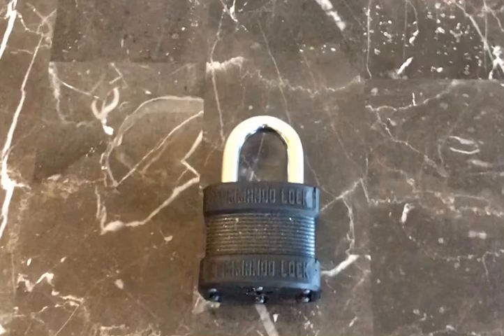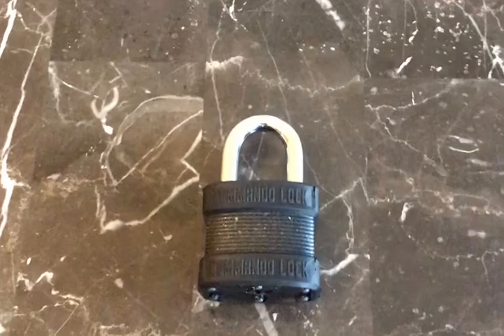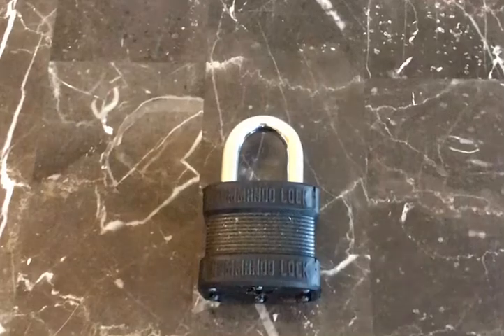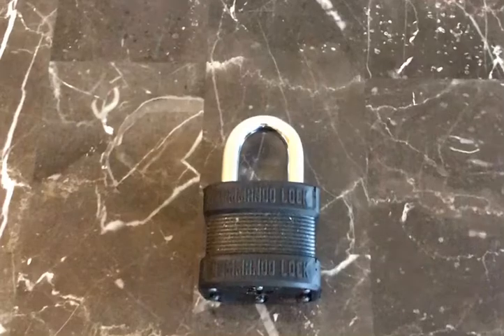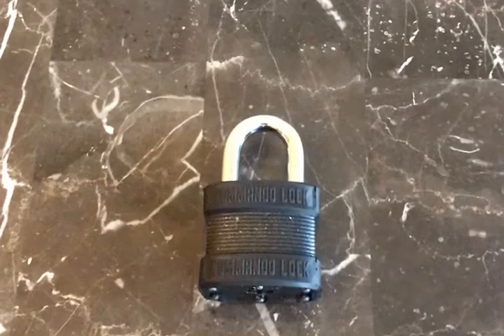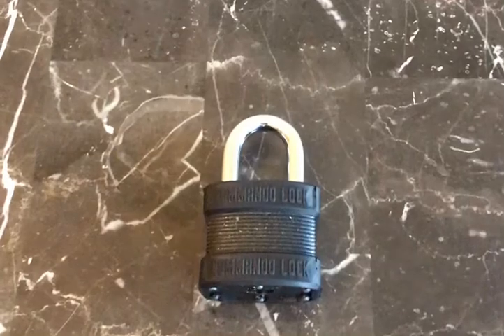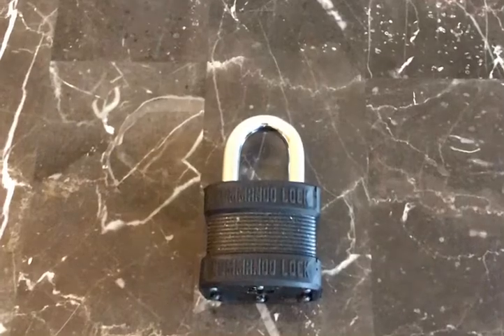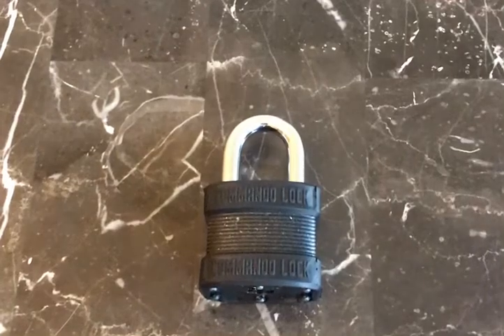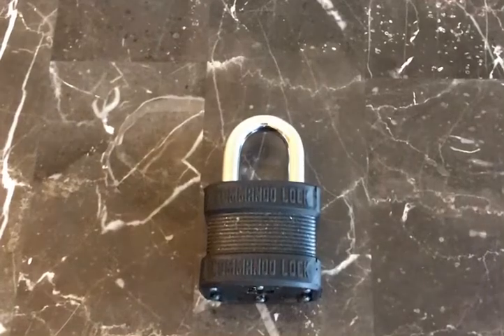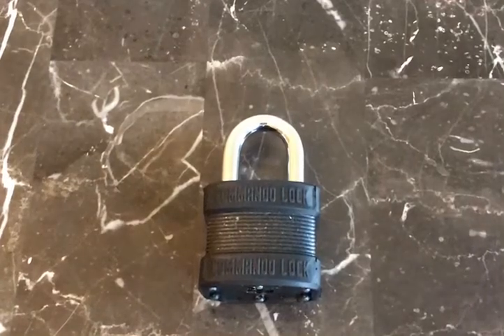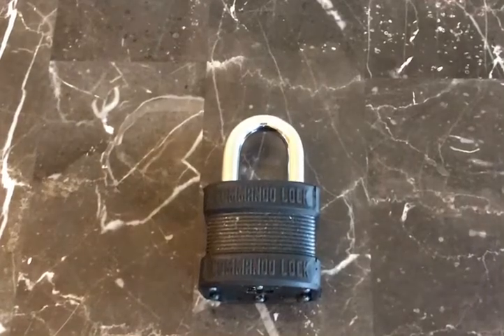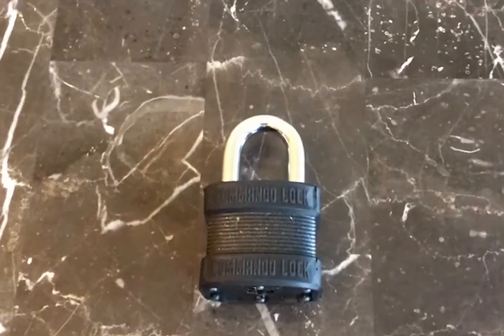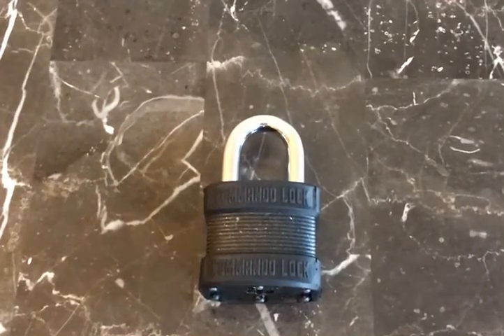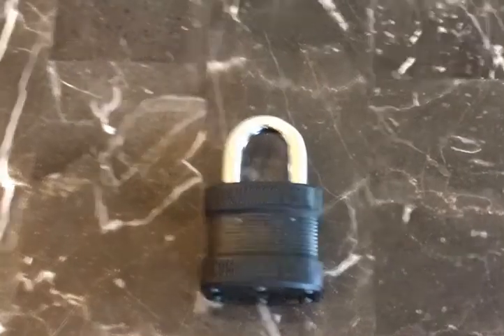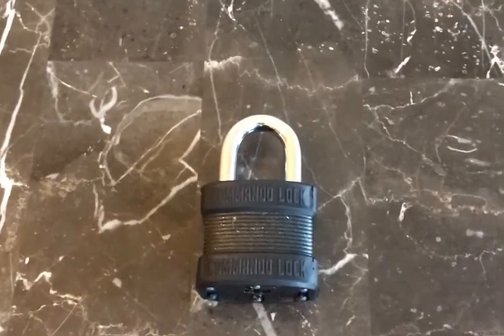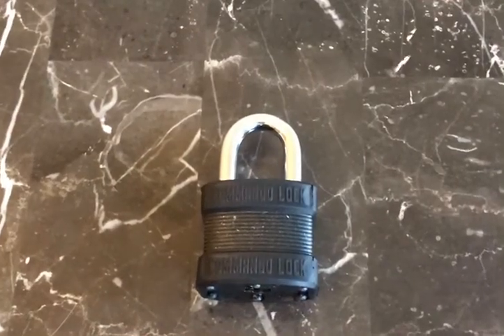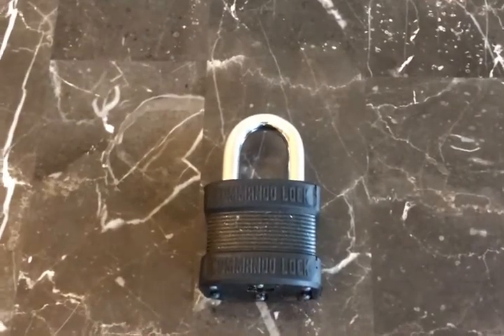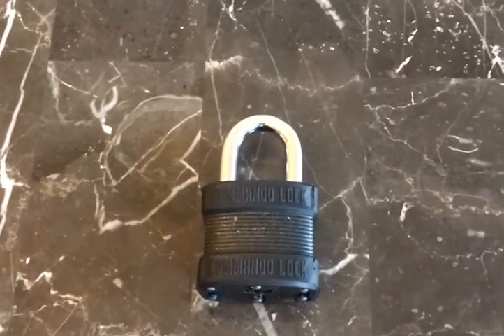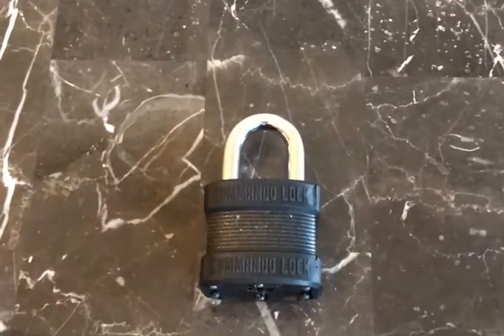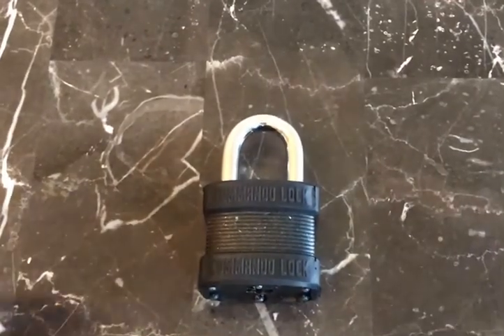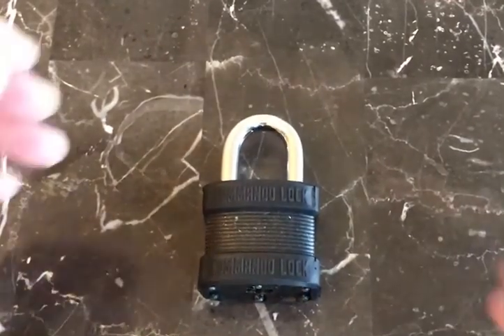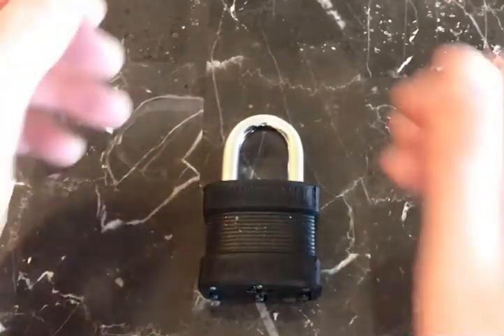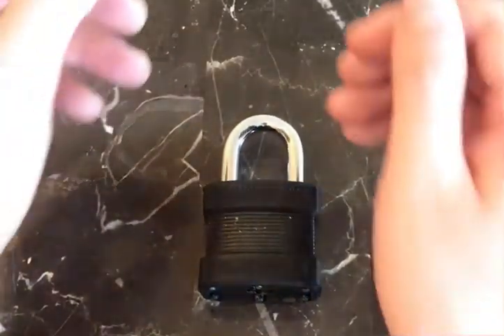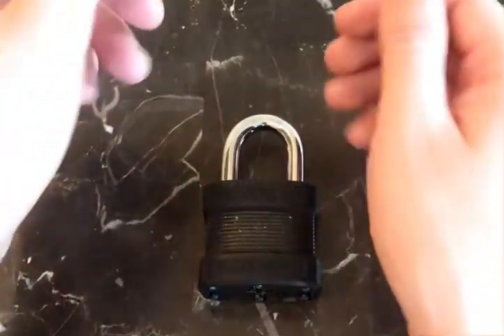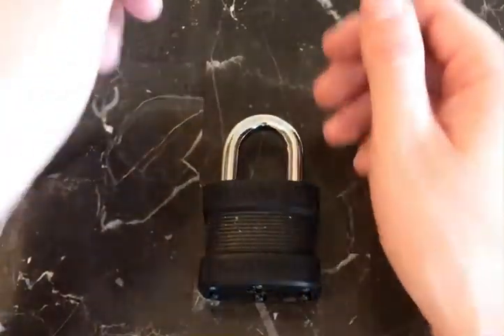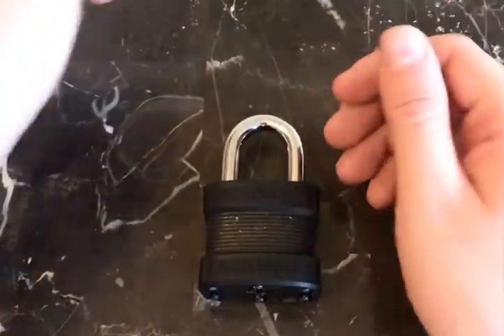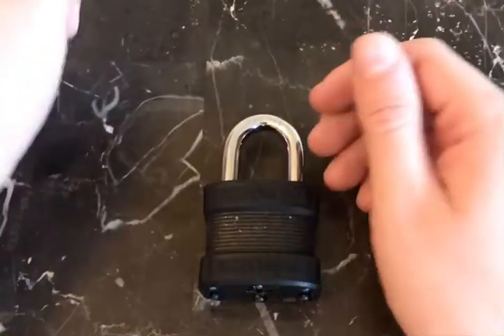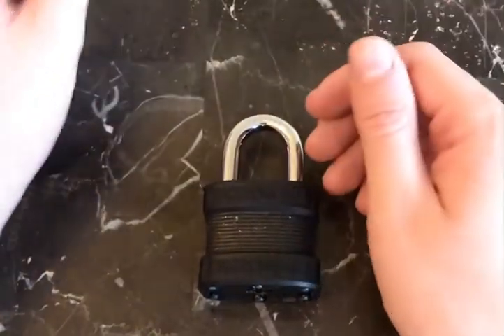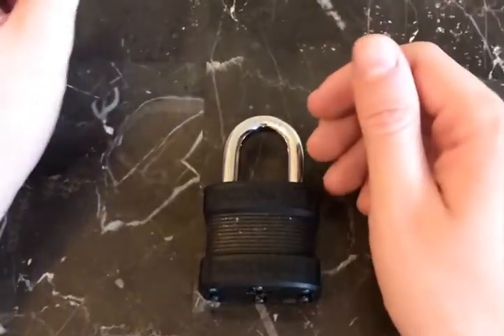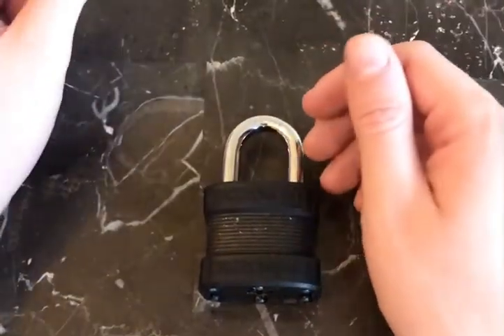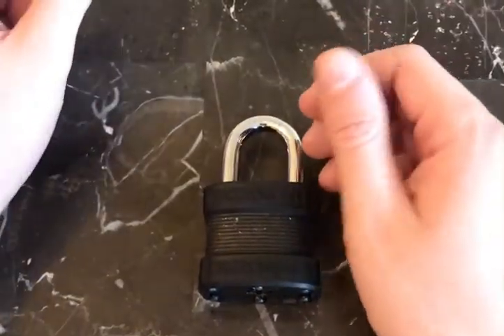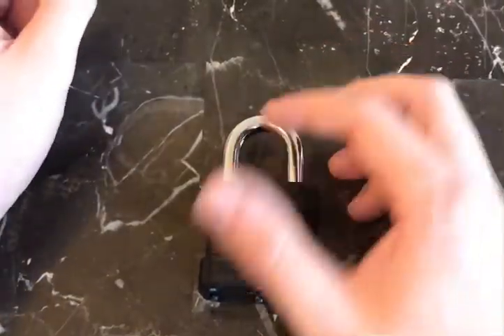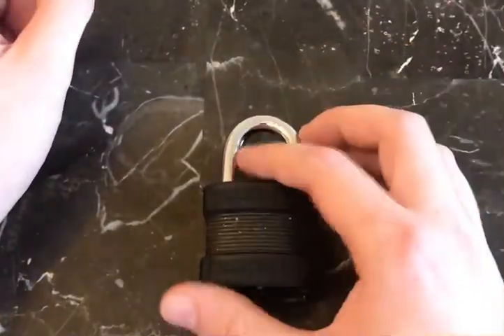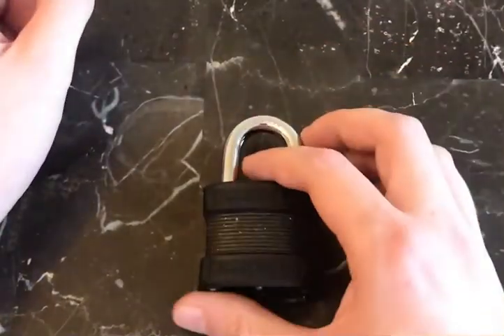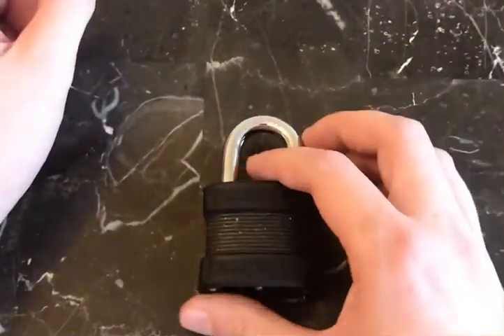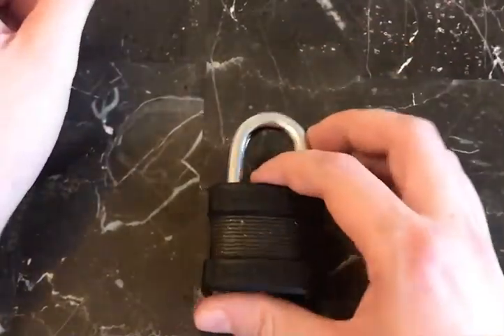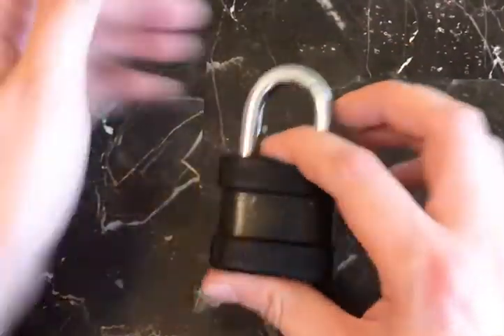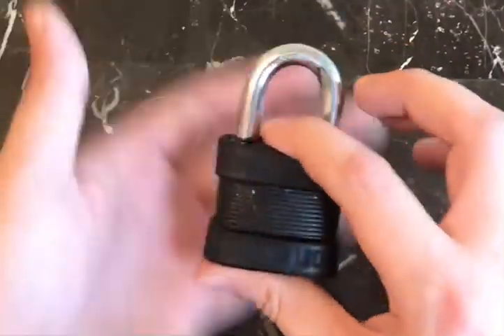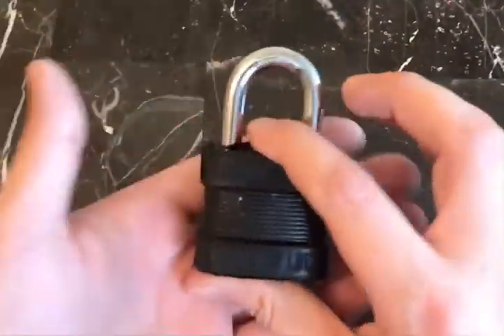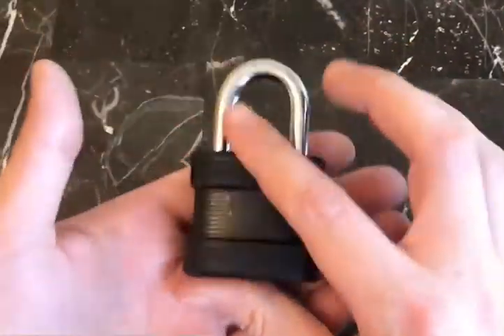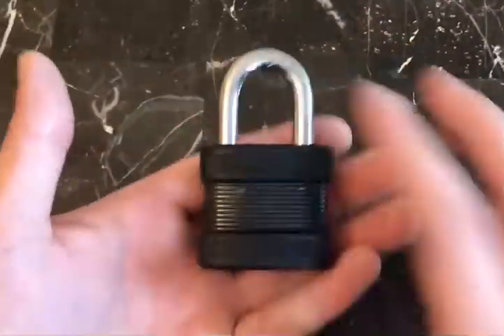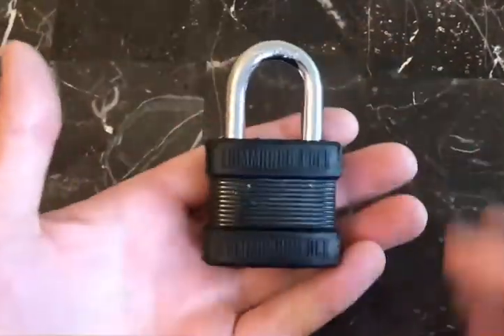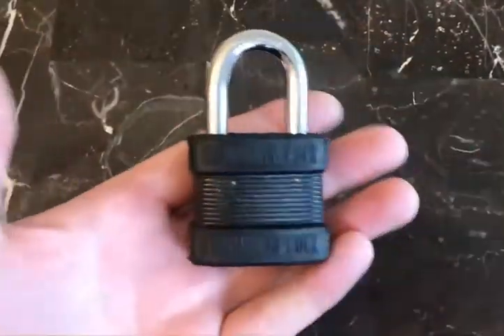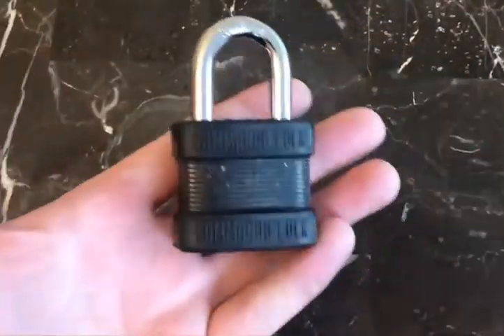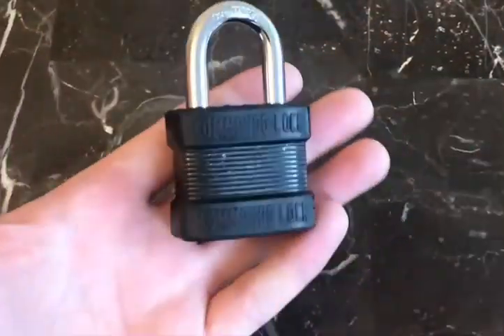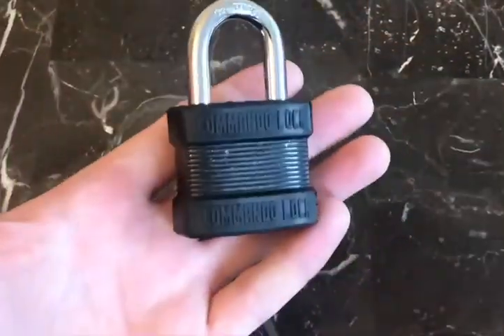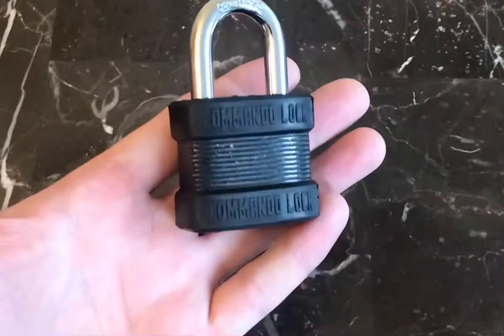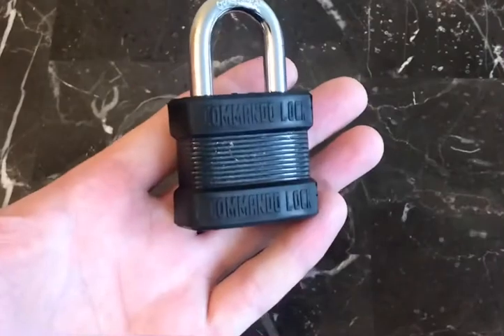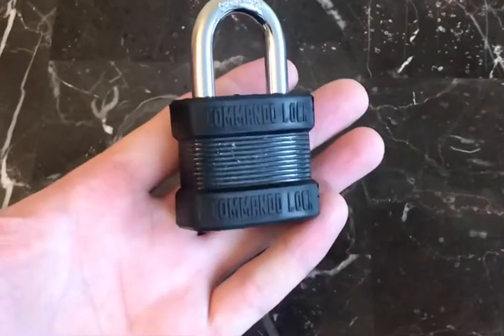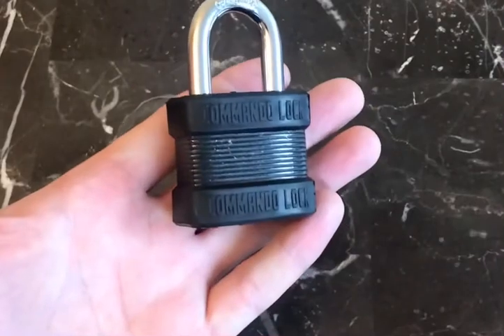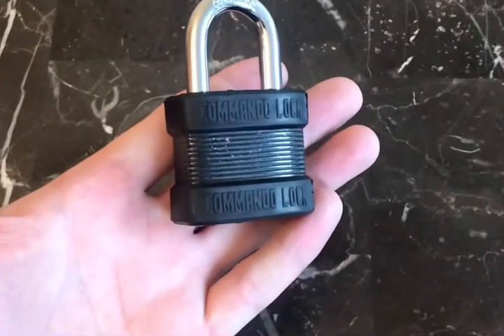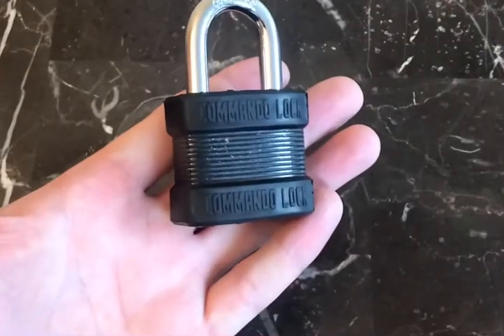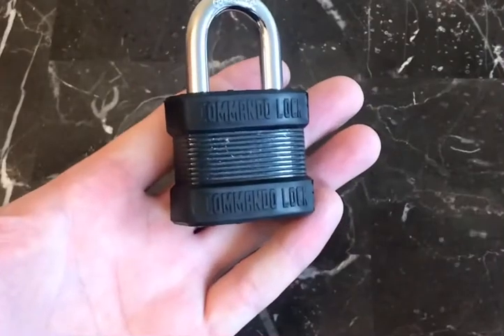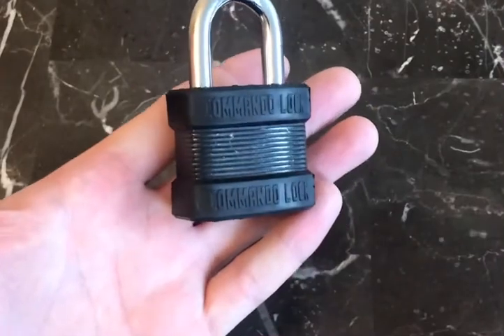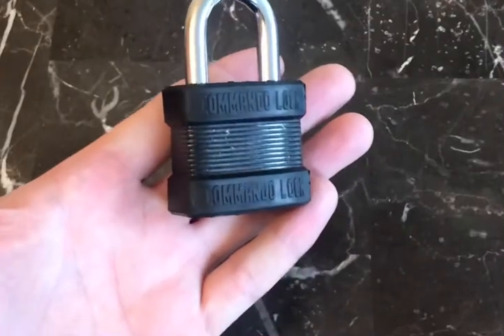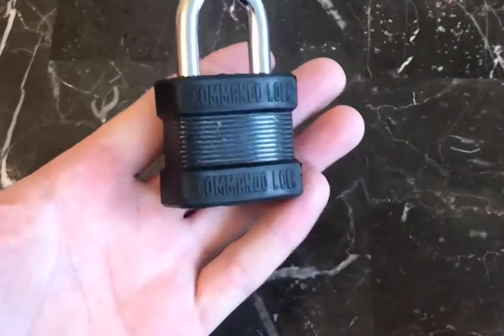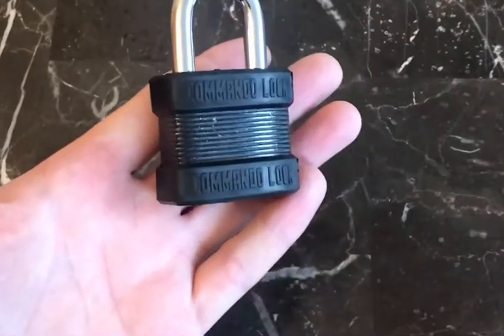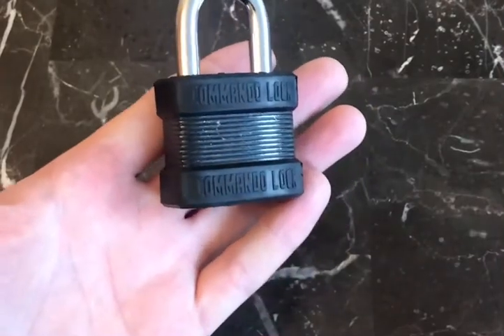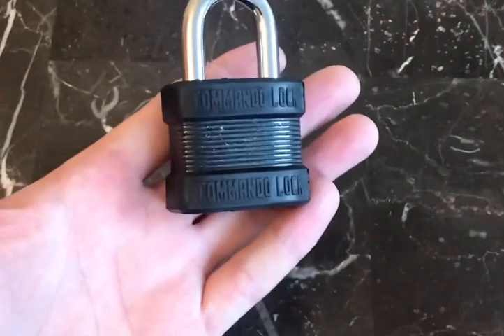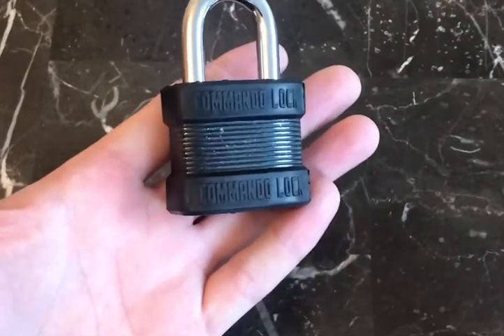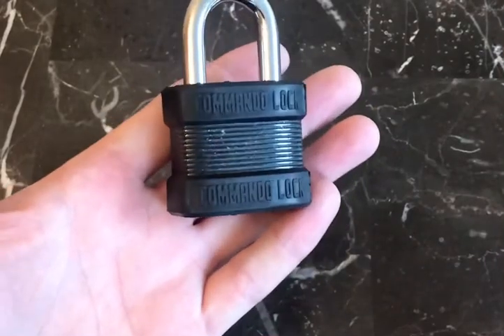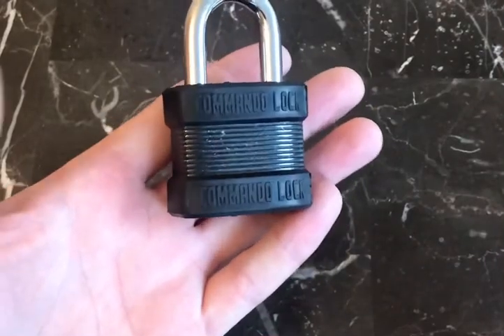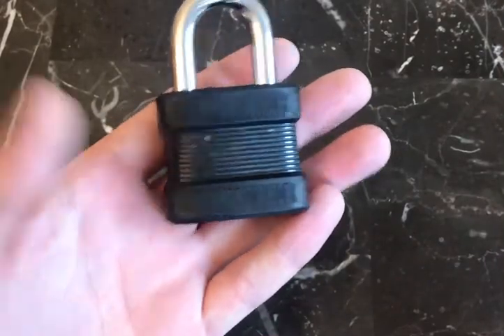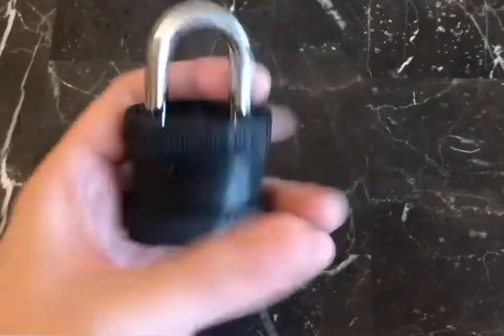Hi everyone, PlugSpinner here and today we're going to be picking the Commando Blackout Padlock.